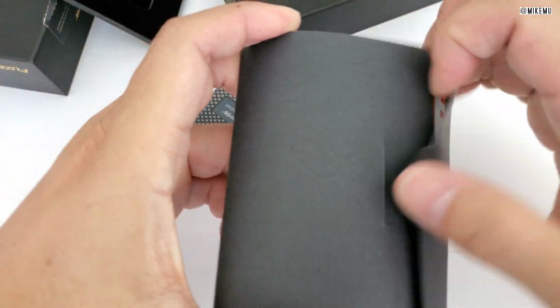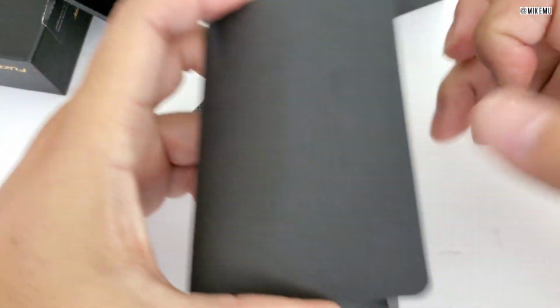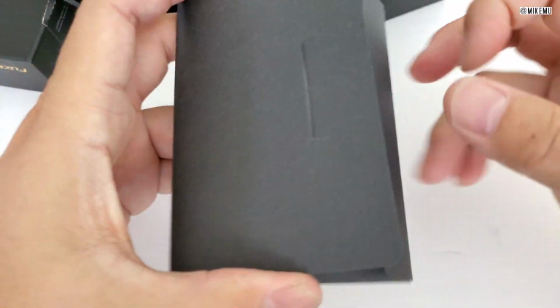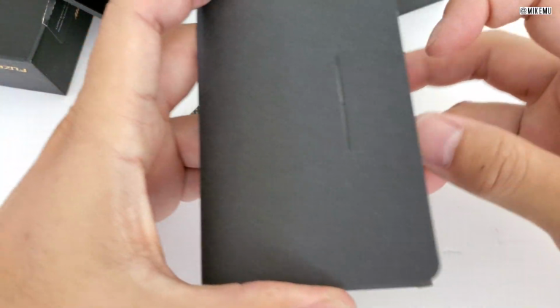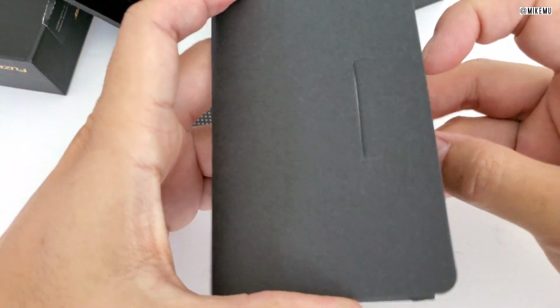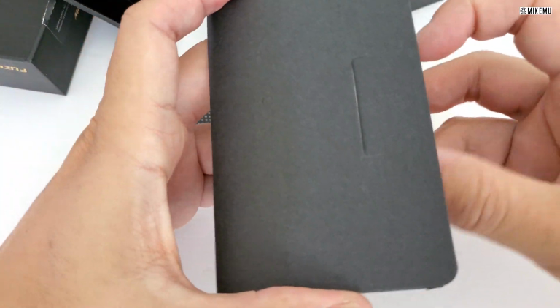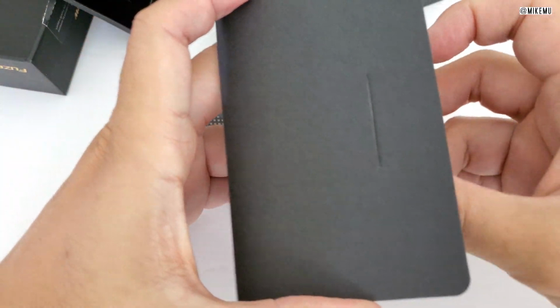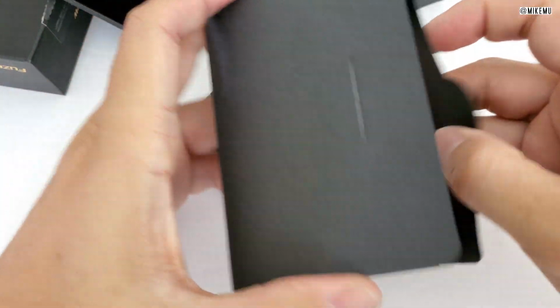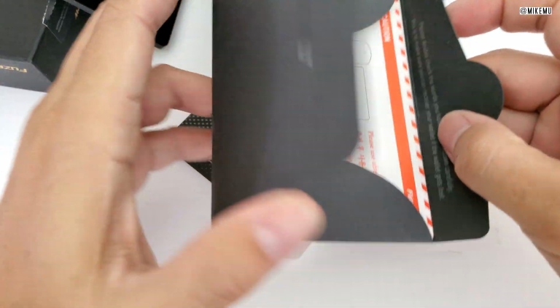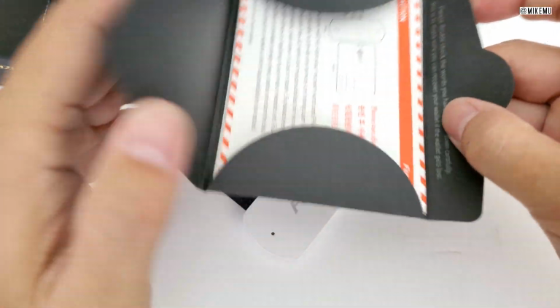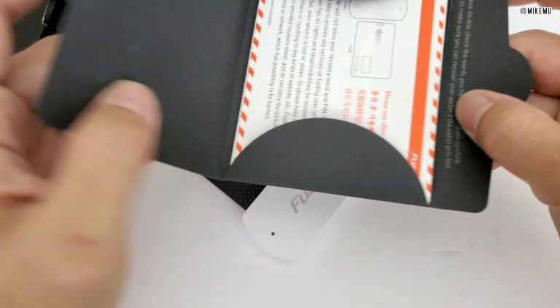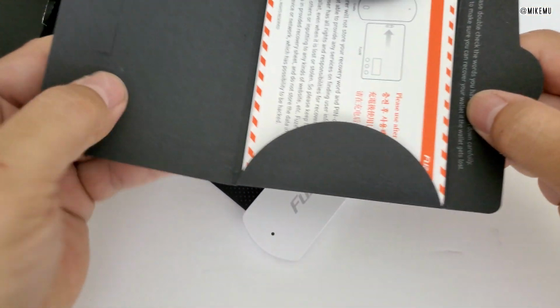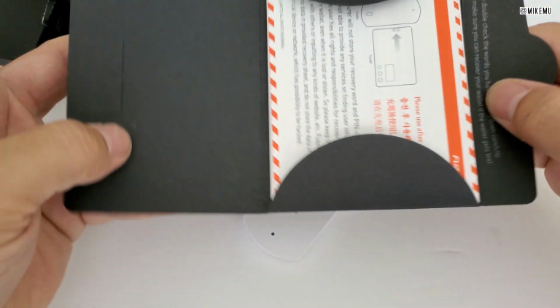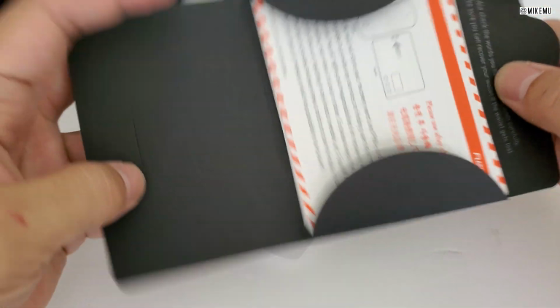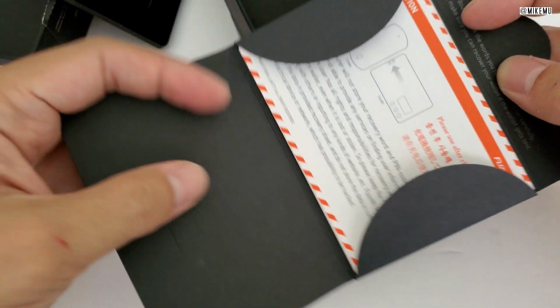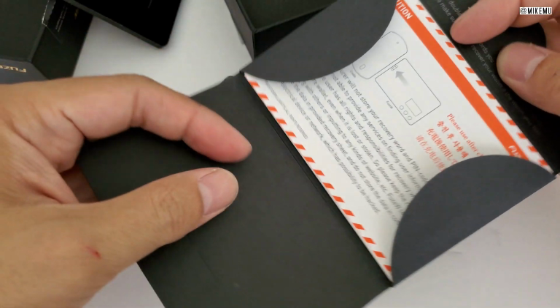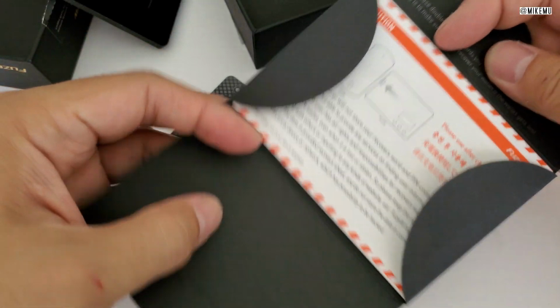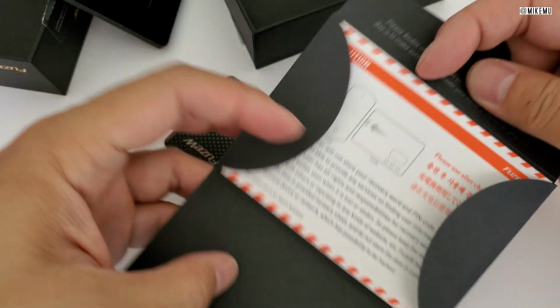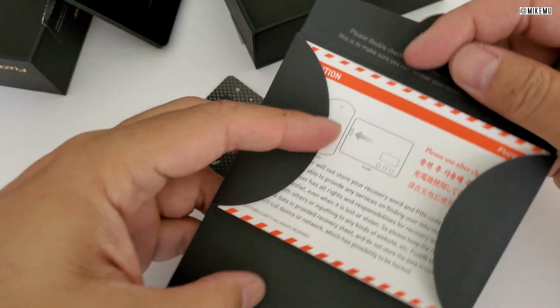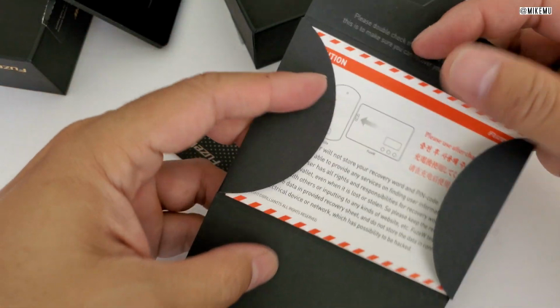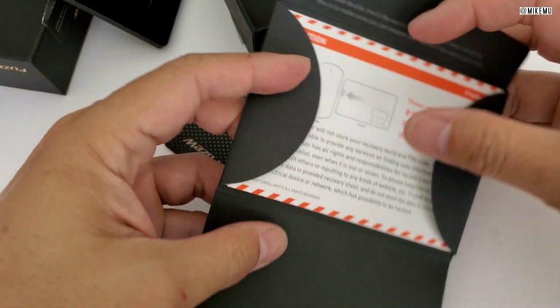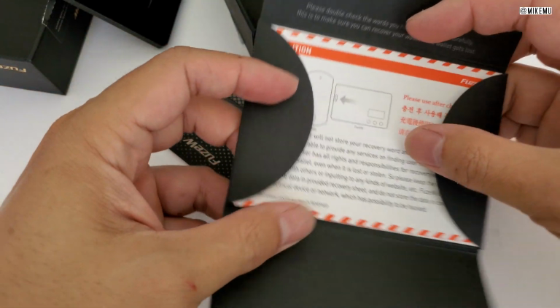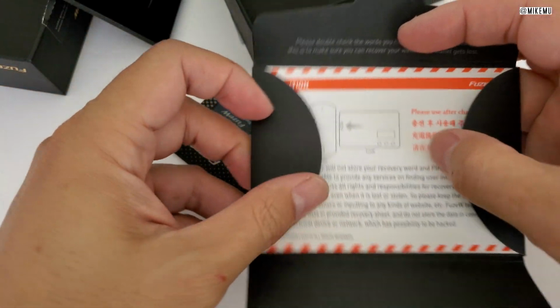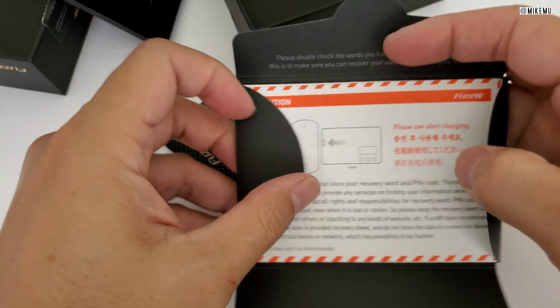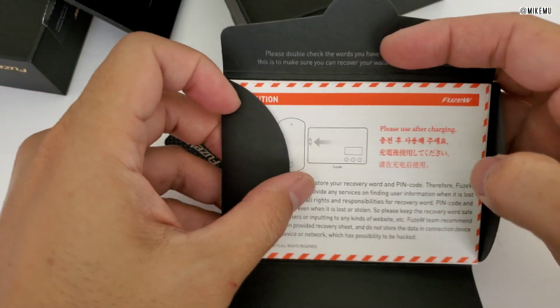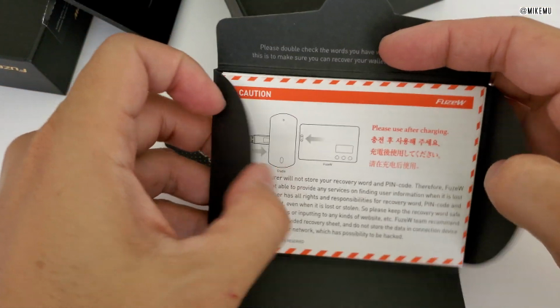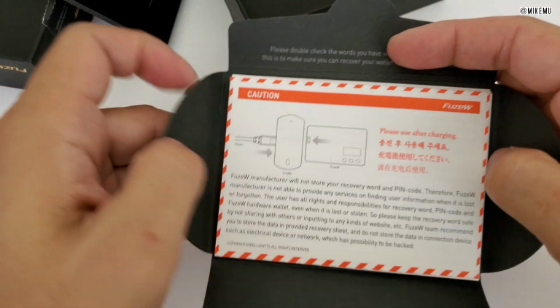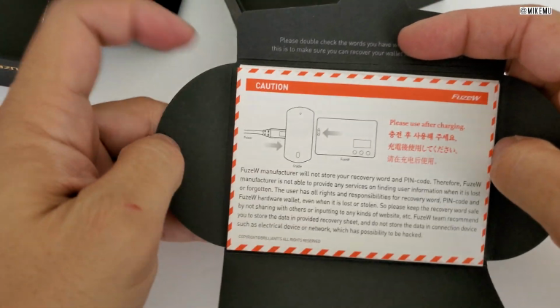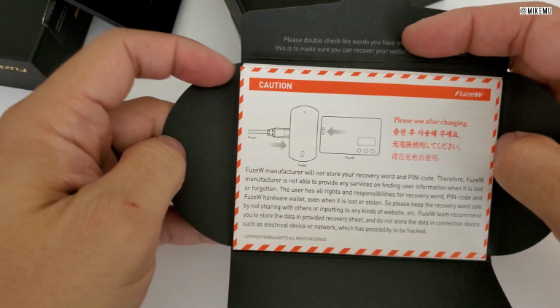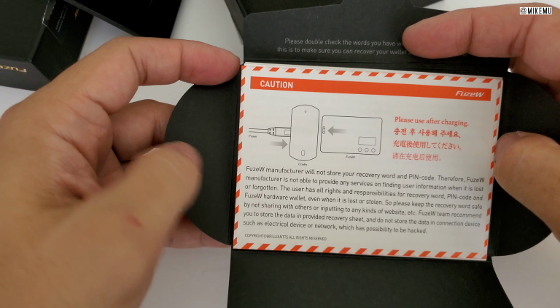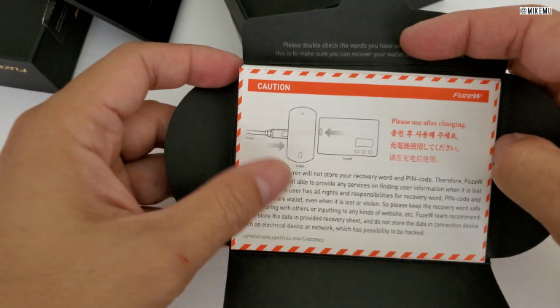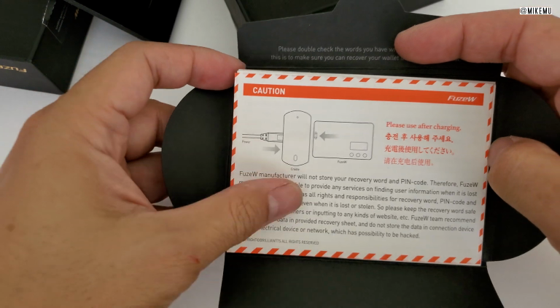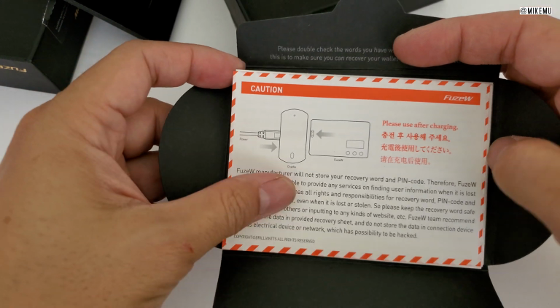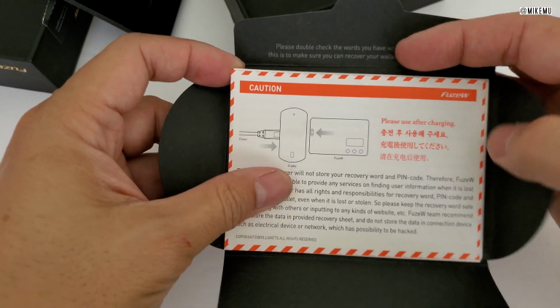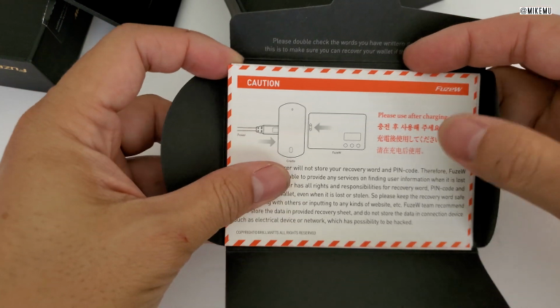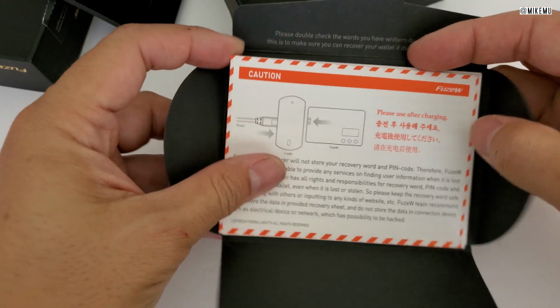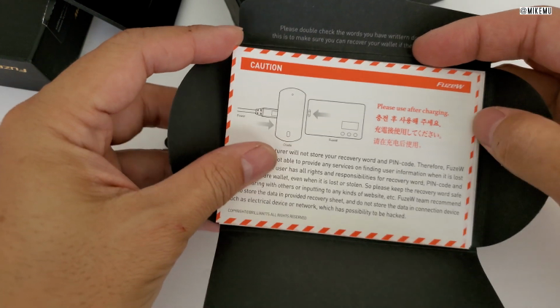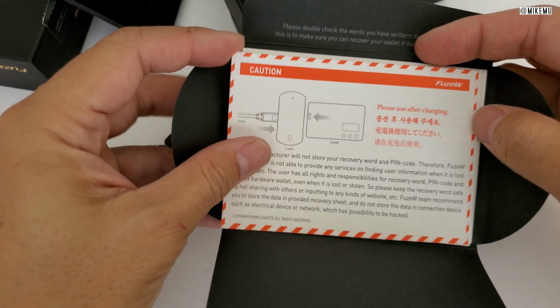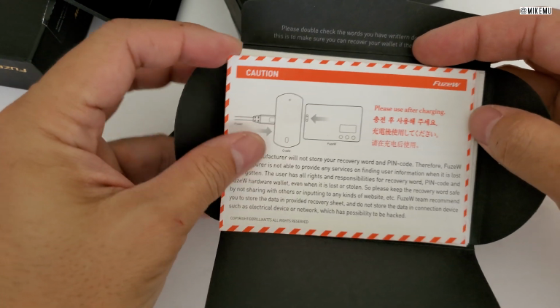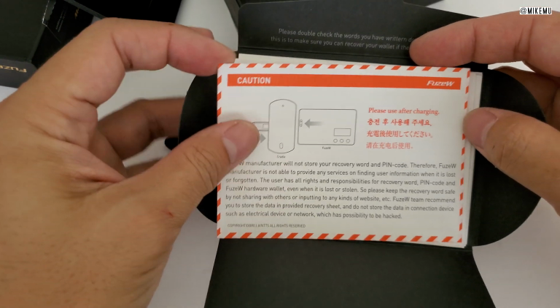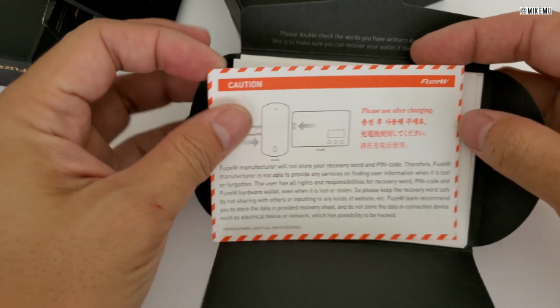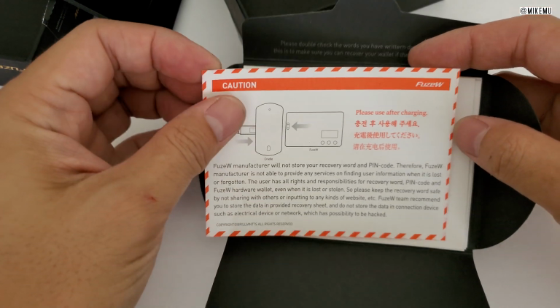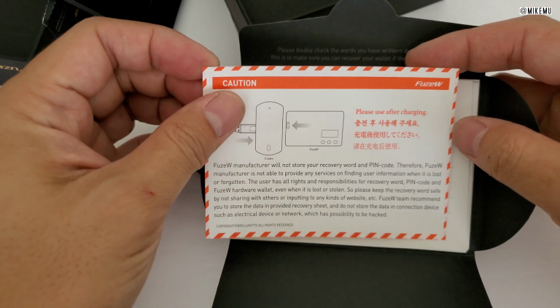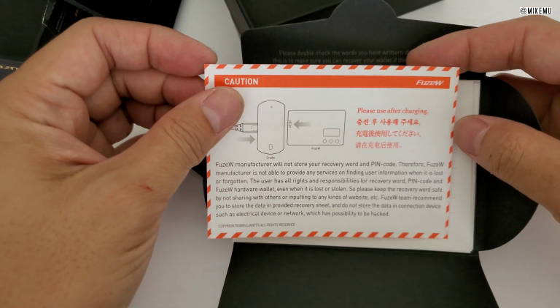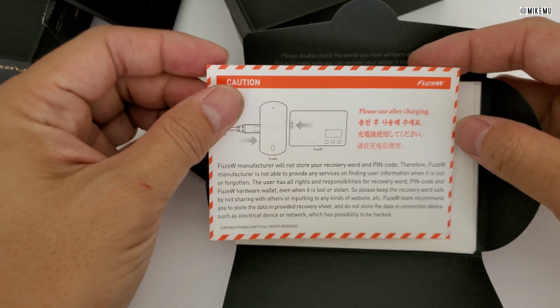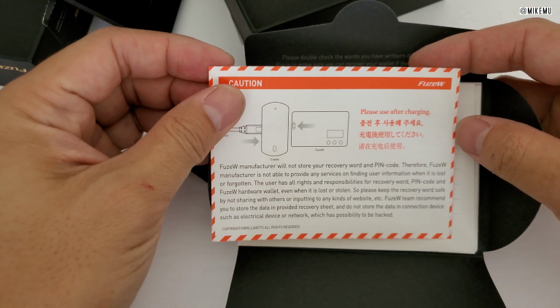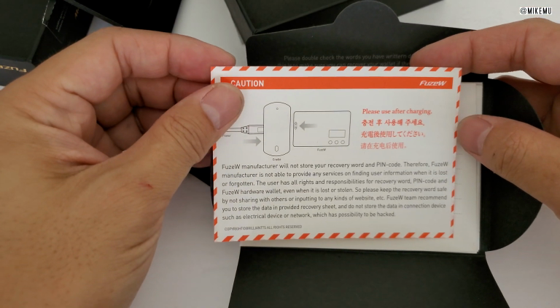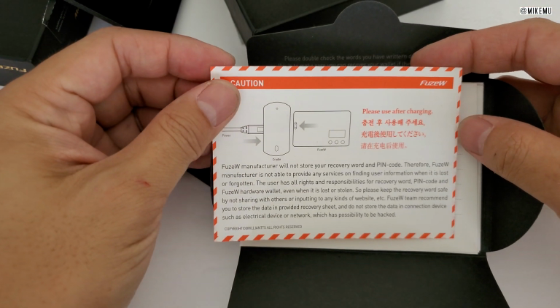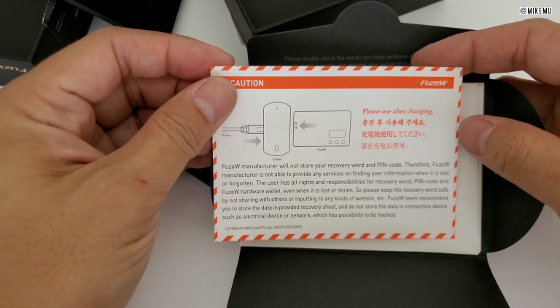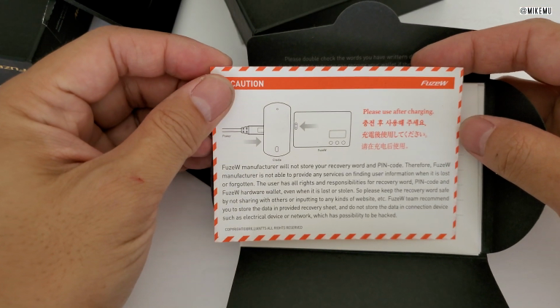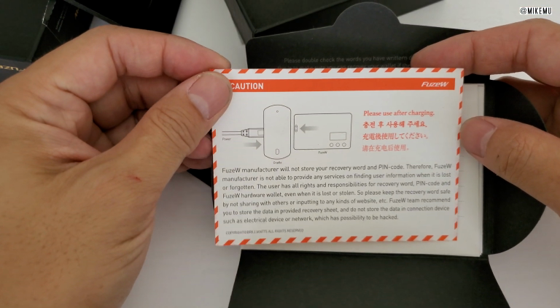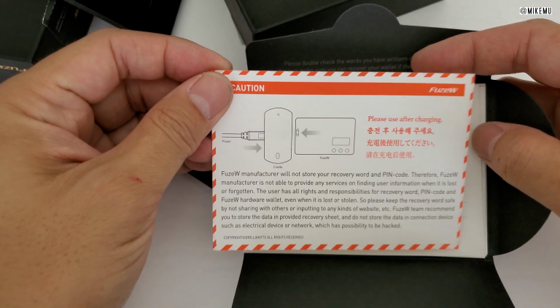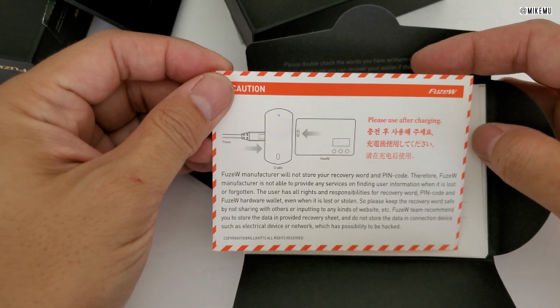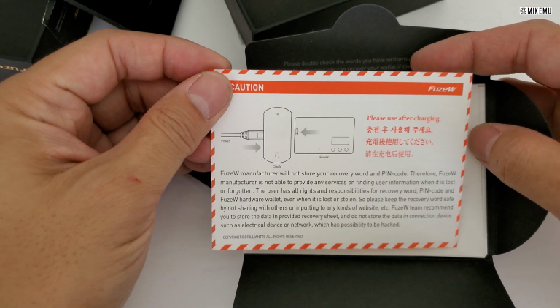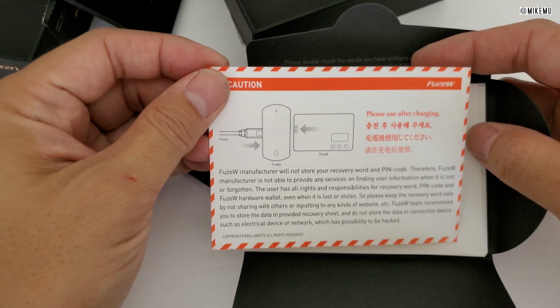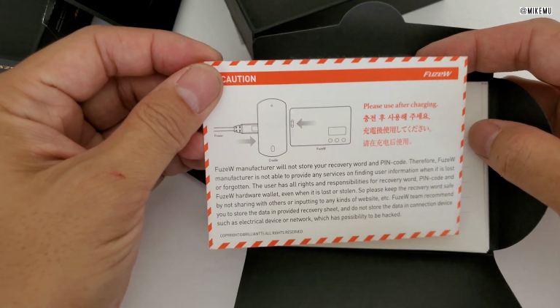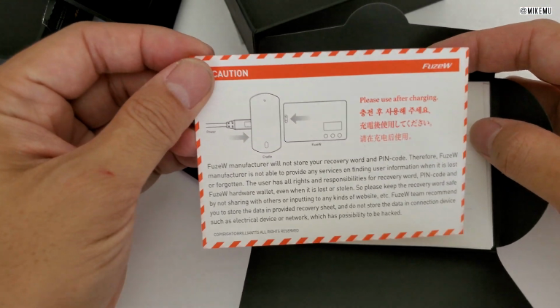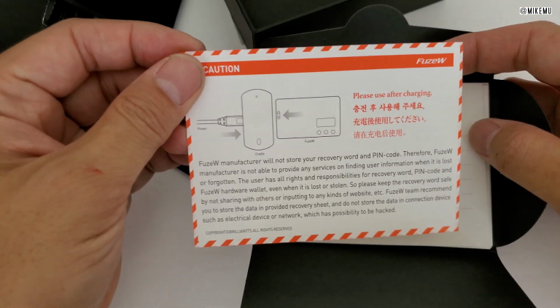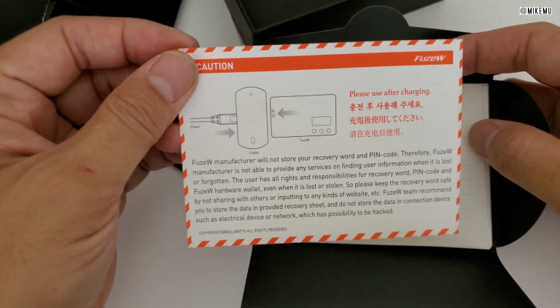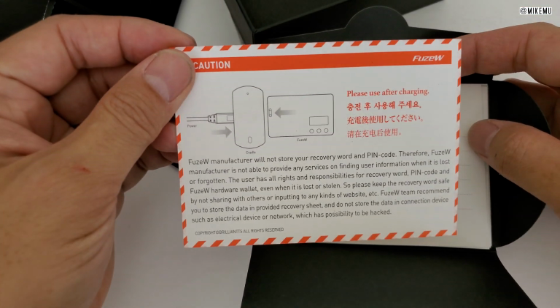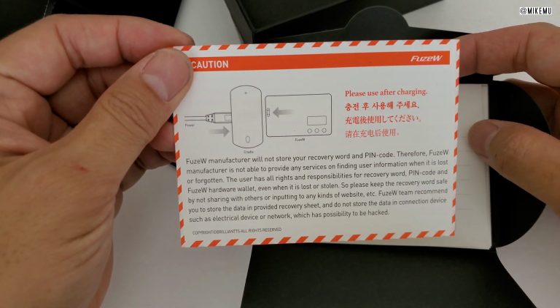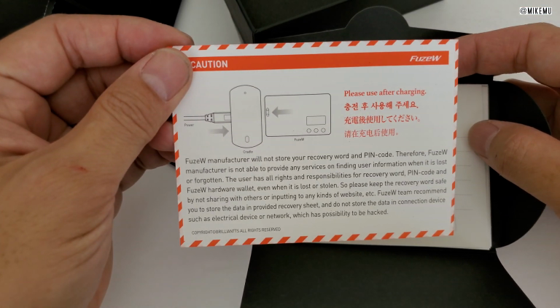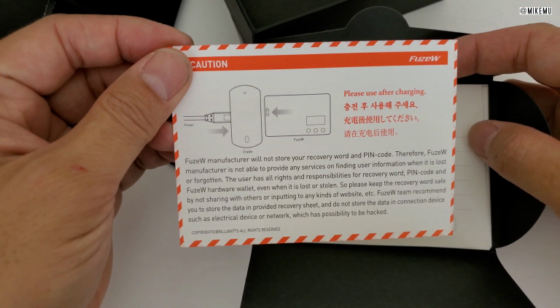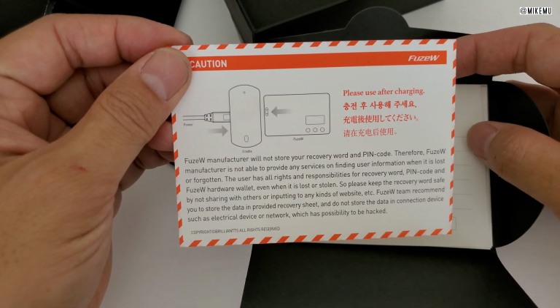Inside here we just have a user guide manual and caution information. Obviously this is not going to be waterproof, so don't drop it in water.